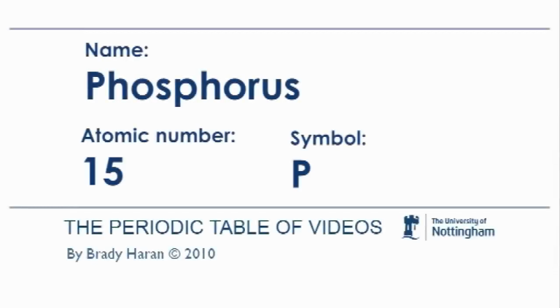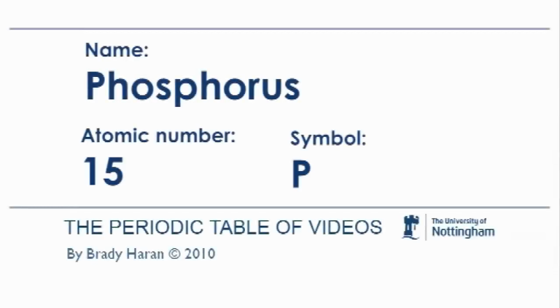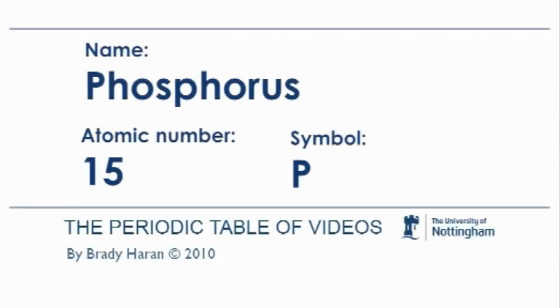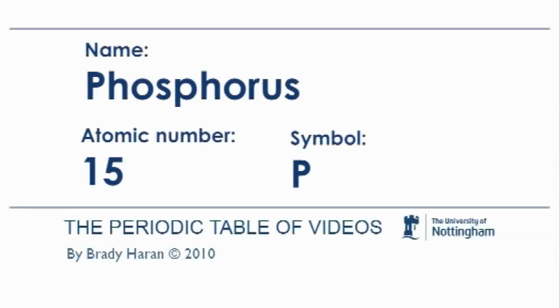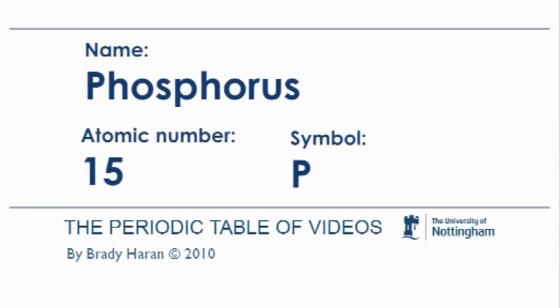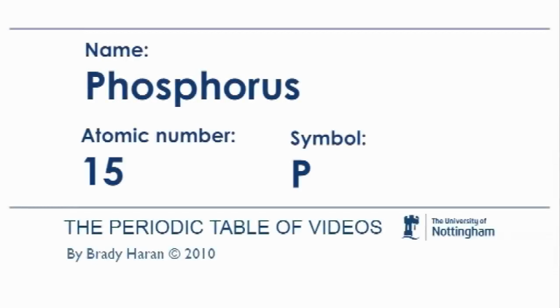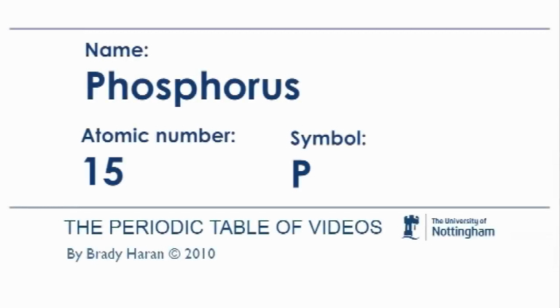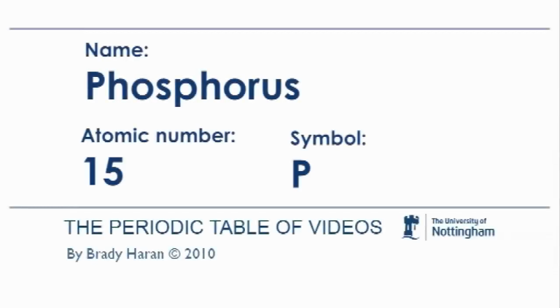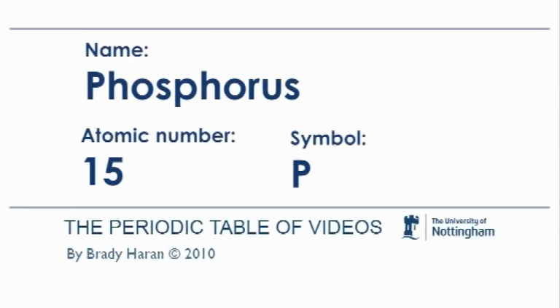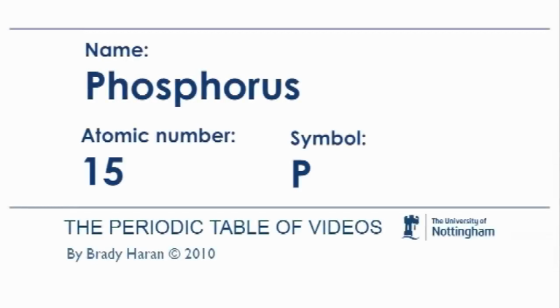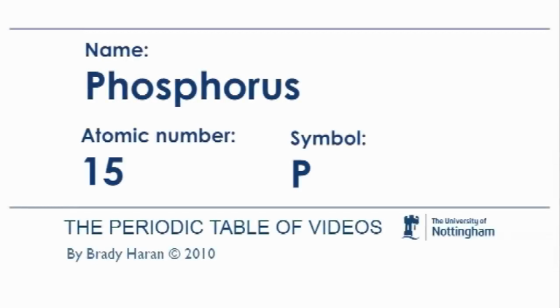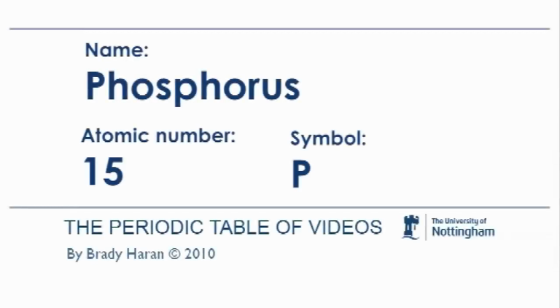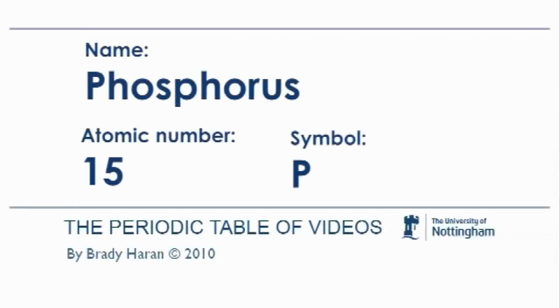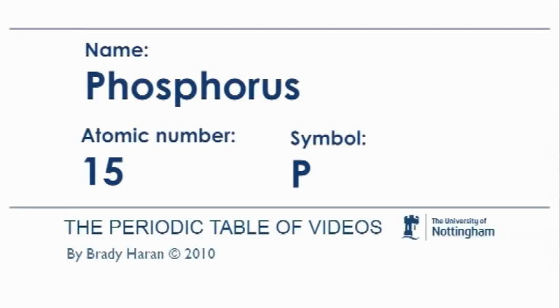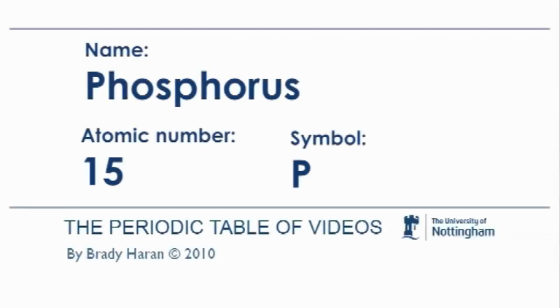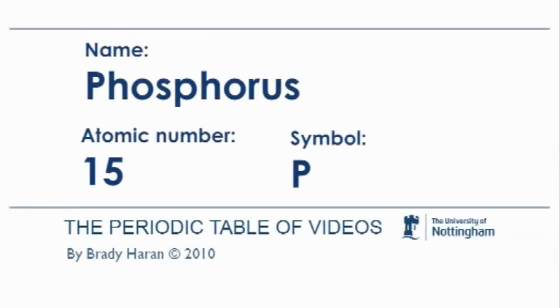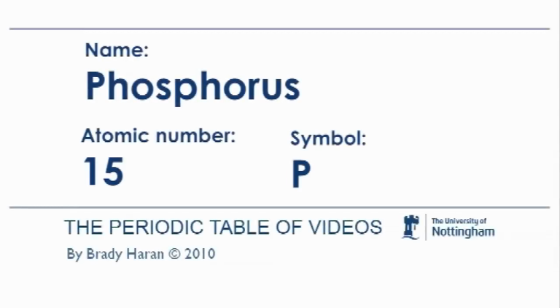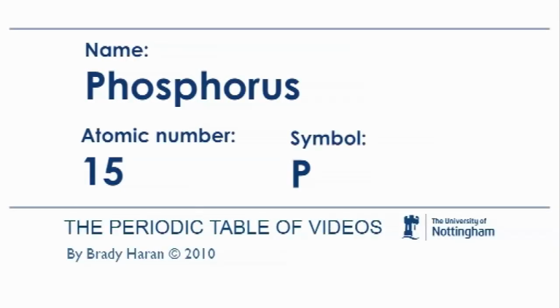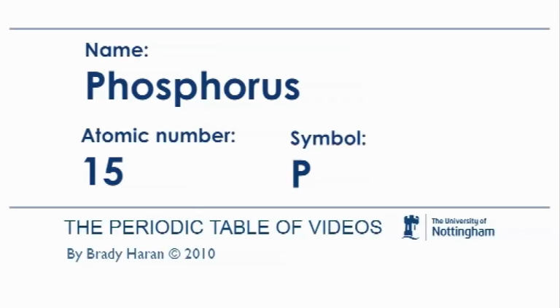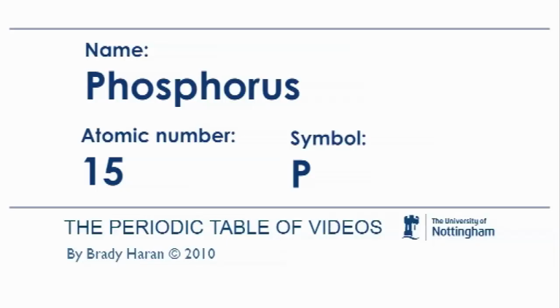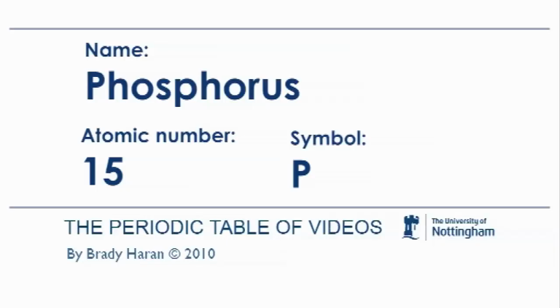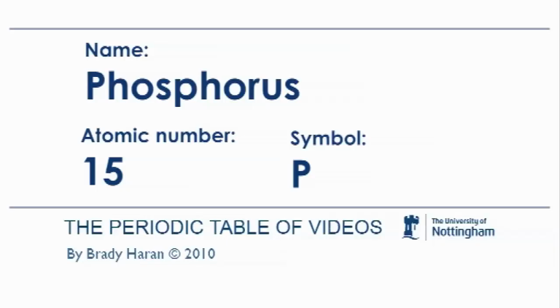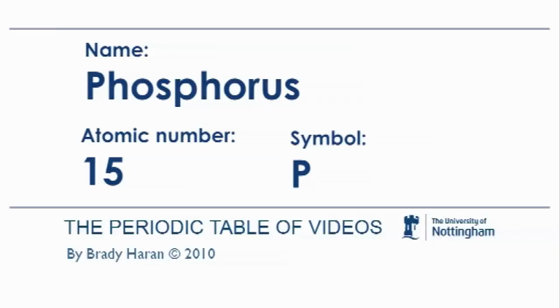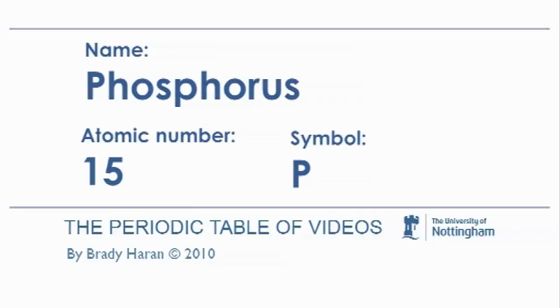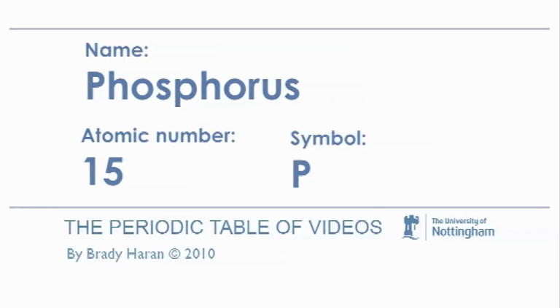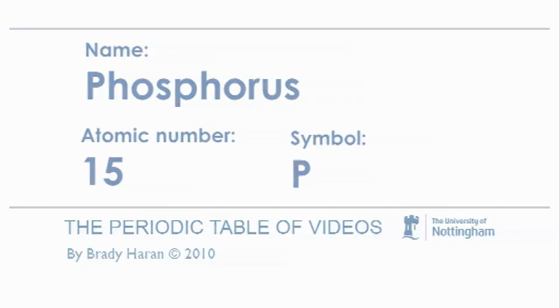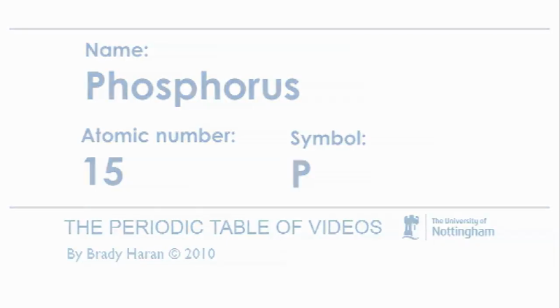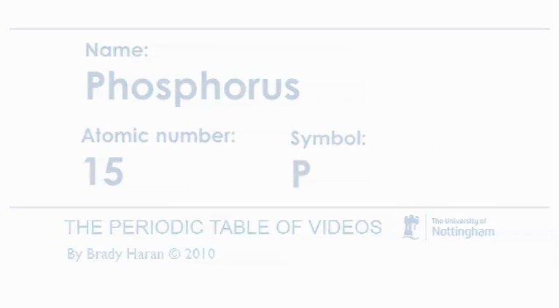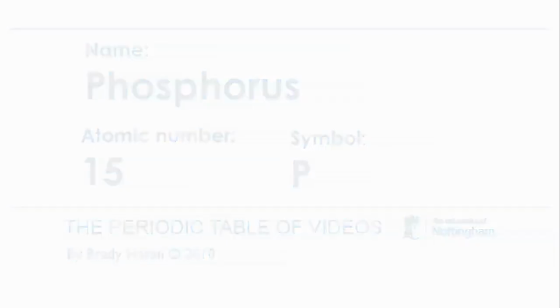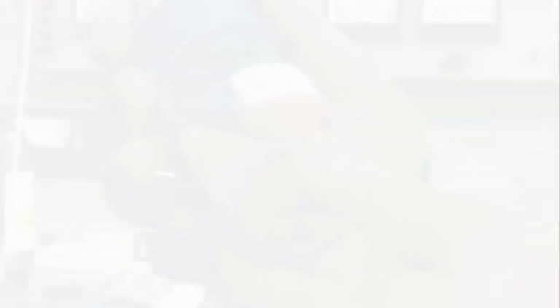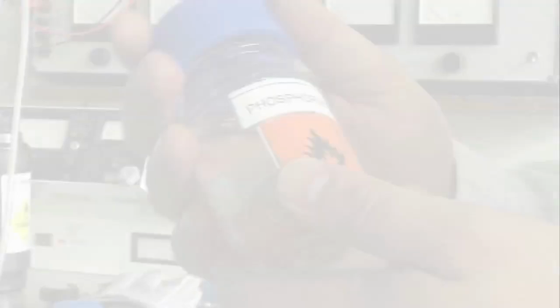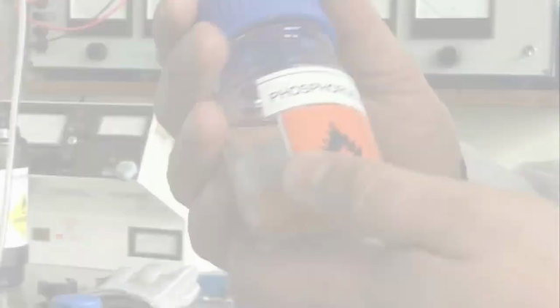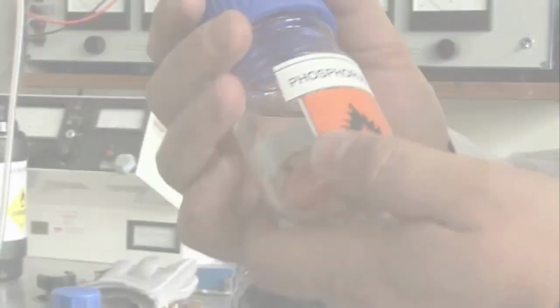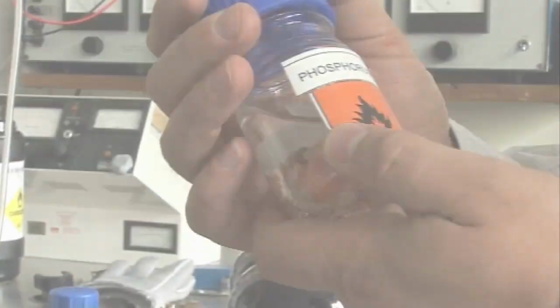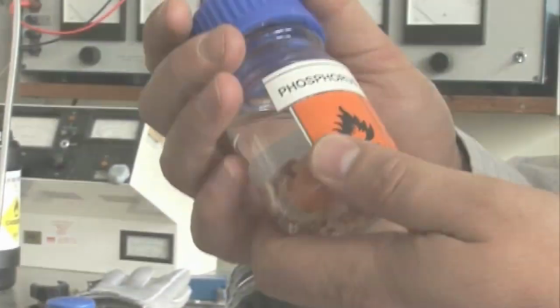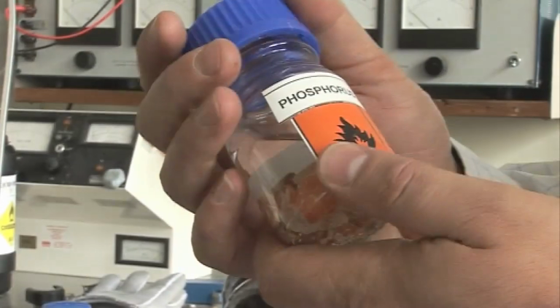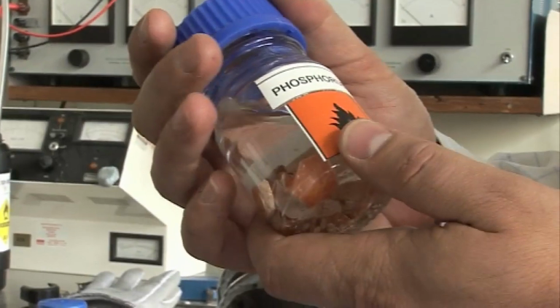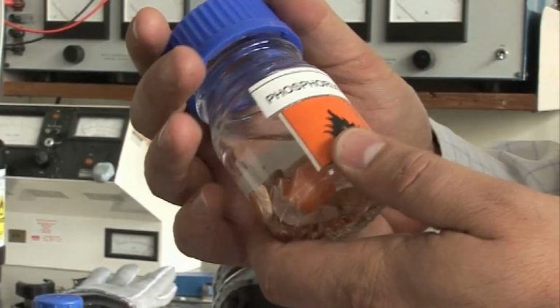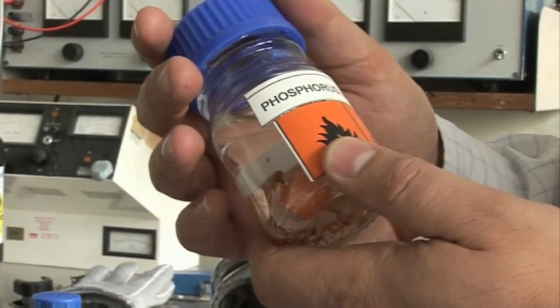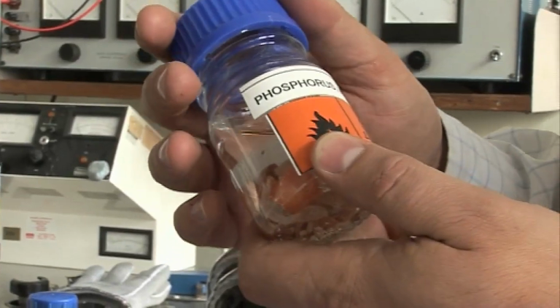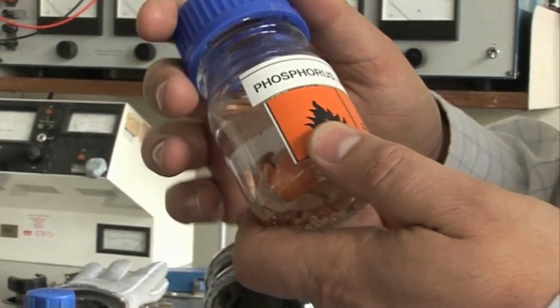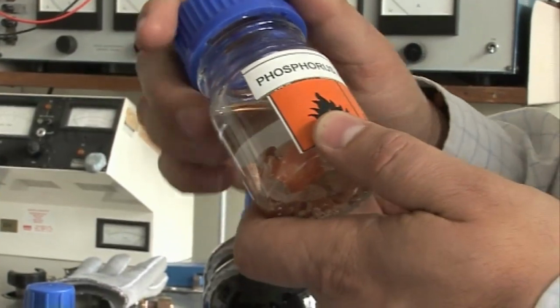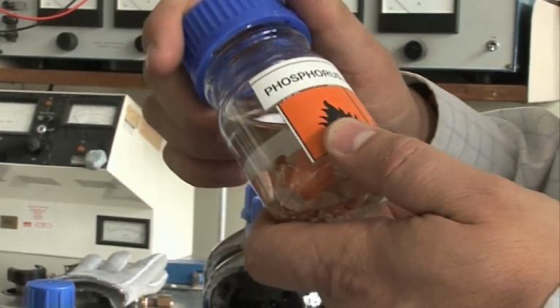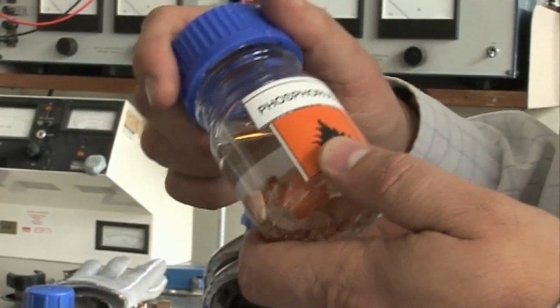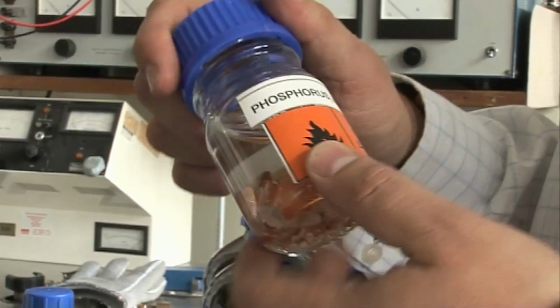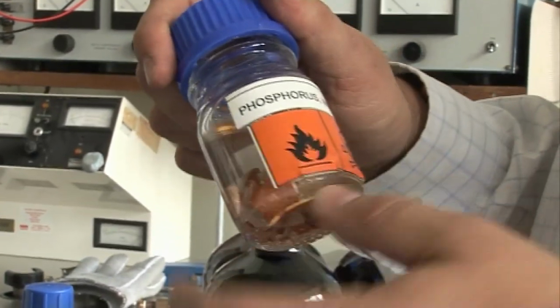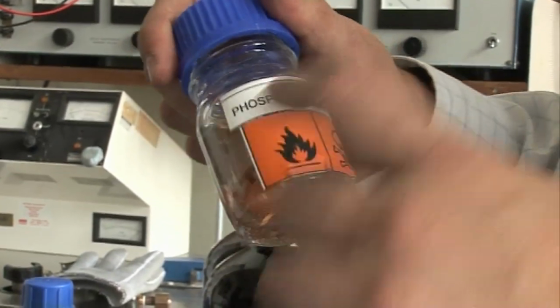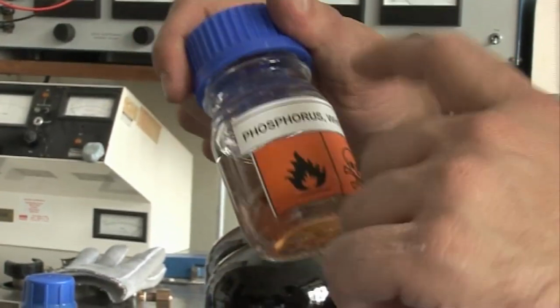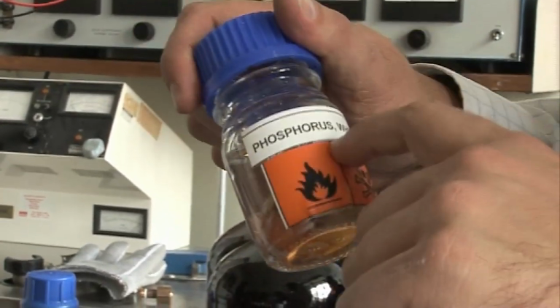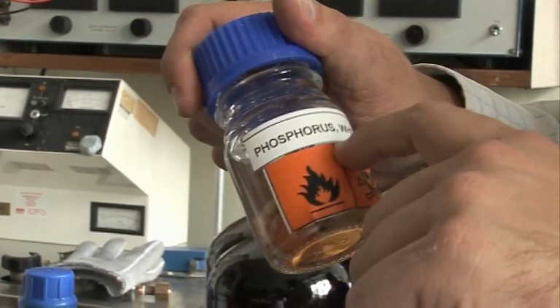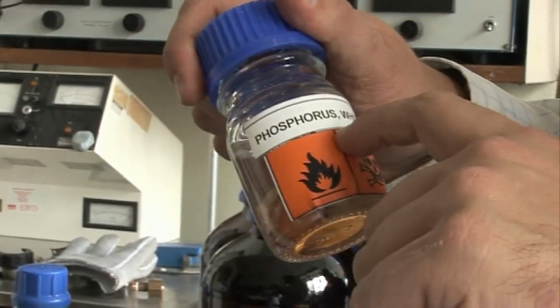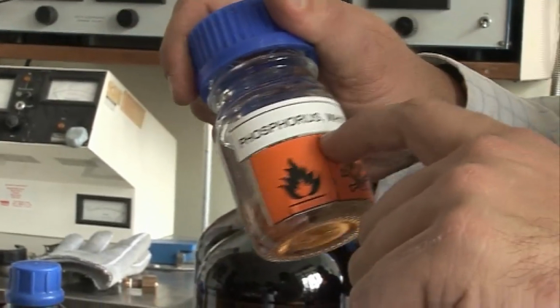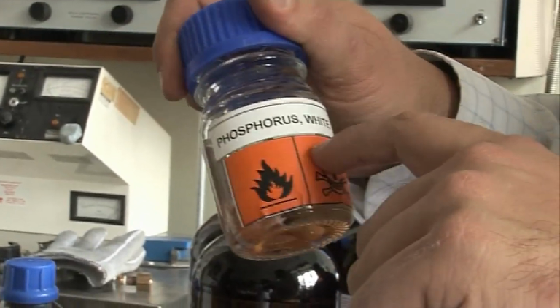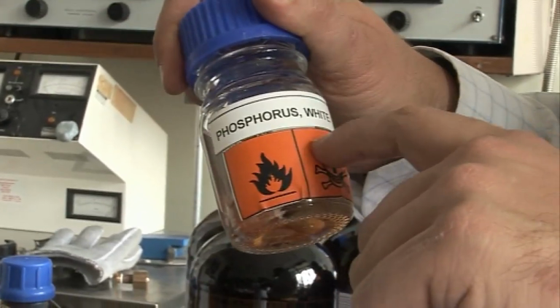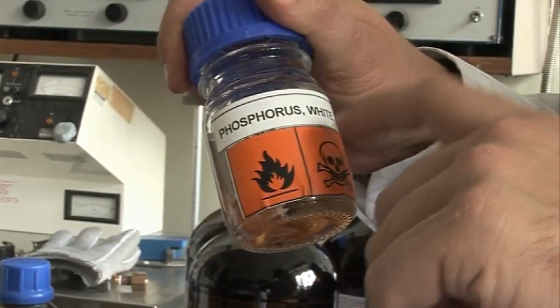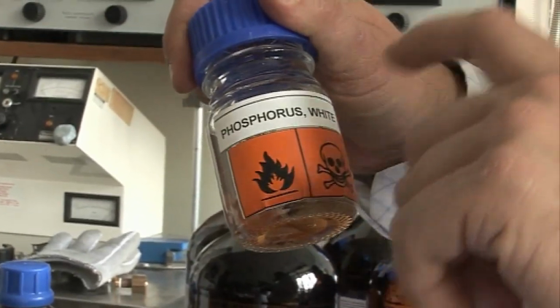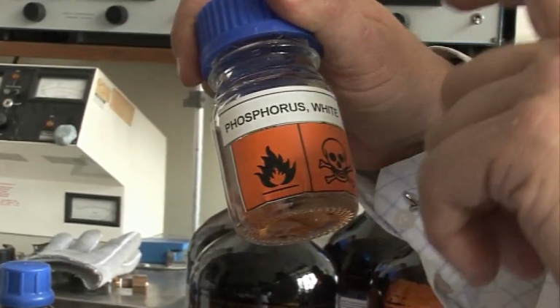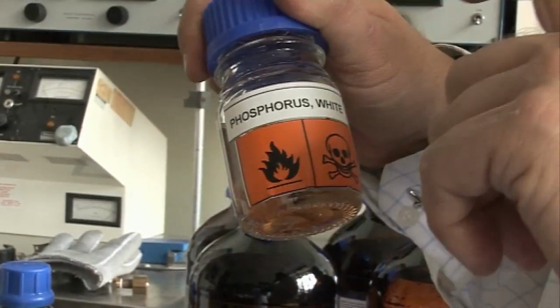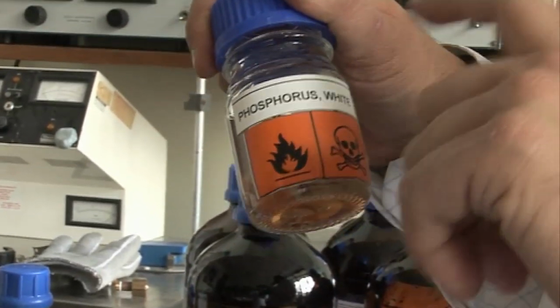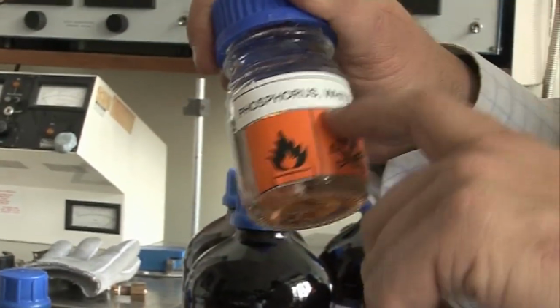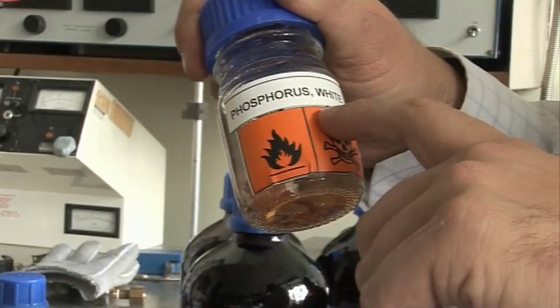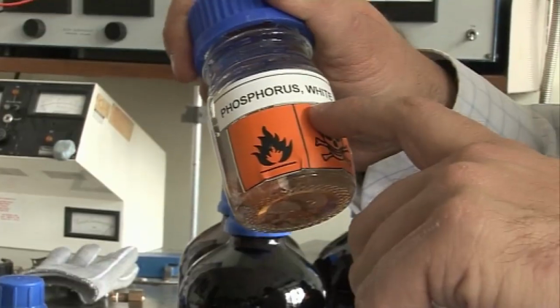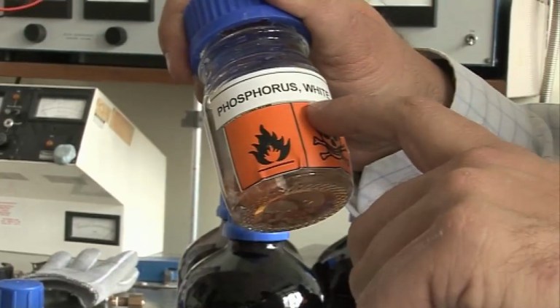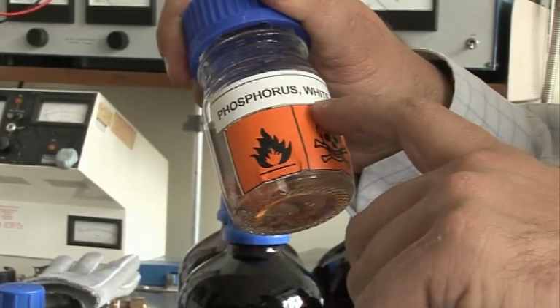So this is a sample of my favourite element — this is phosphorus. Phosphorus is a very, very reactive element, especially this type of phosphorus which is white phosphorus.